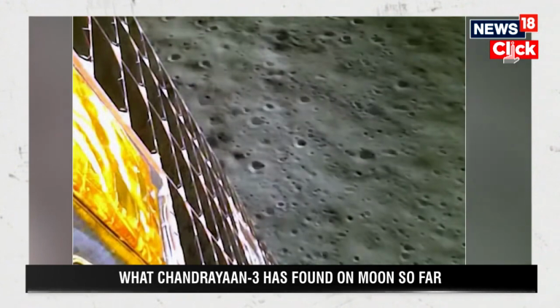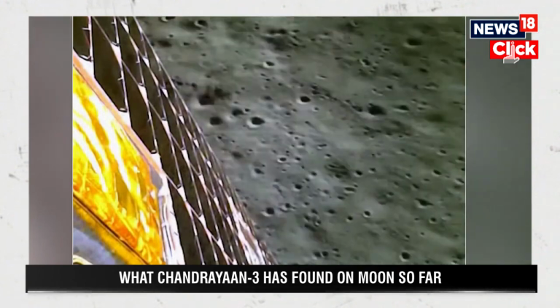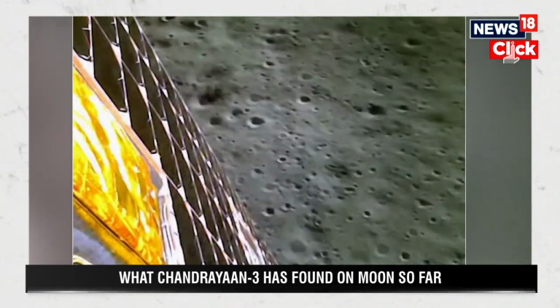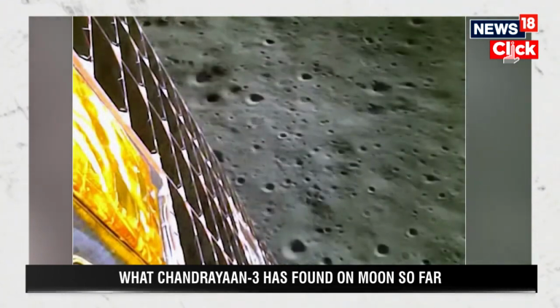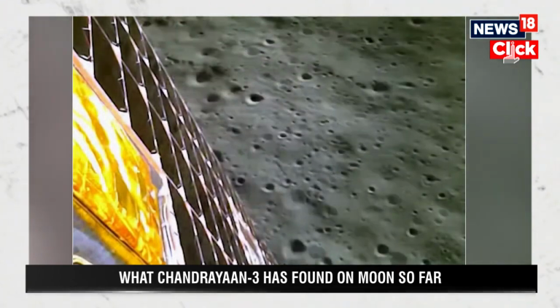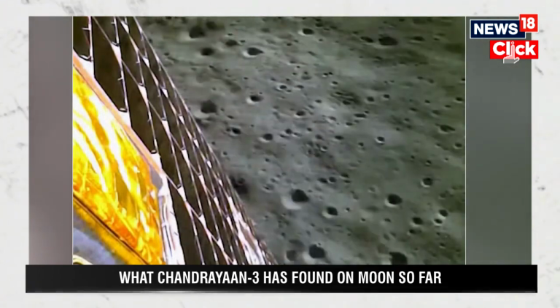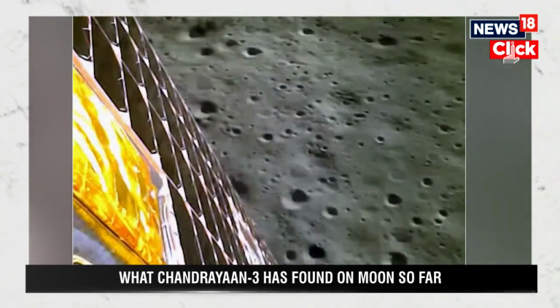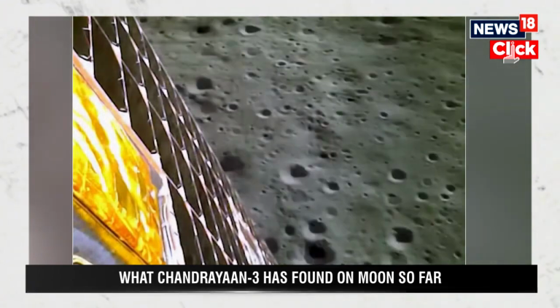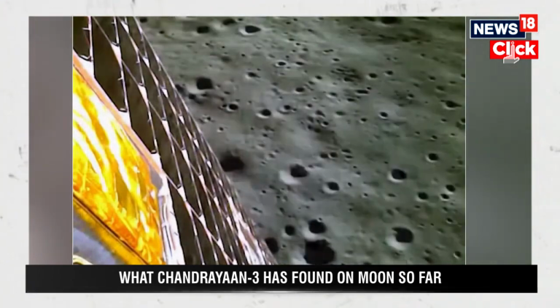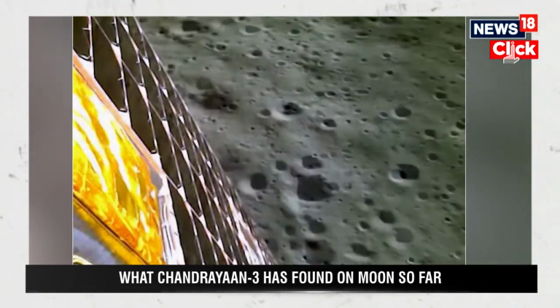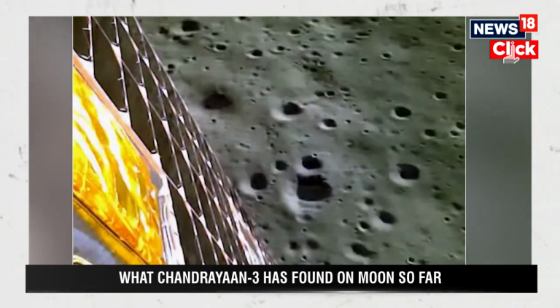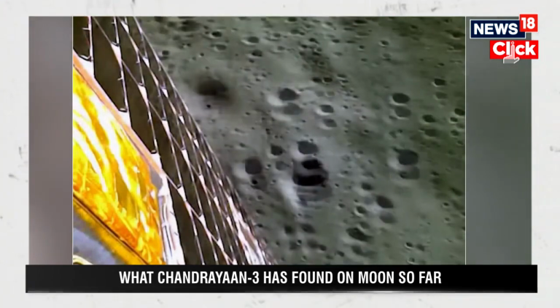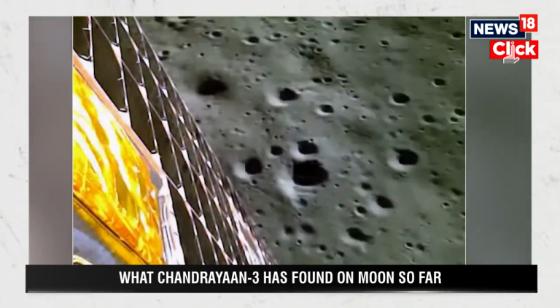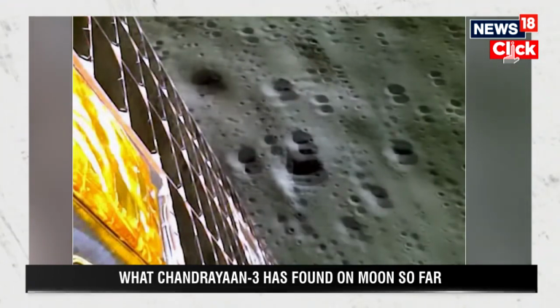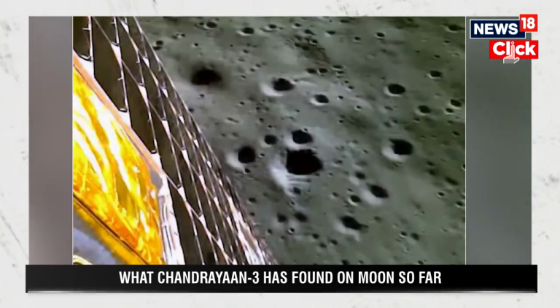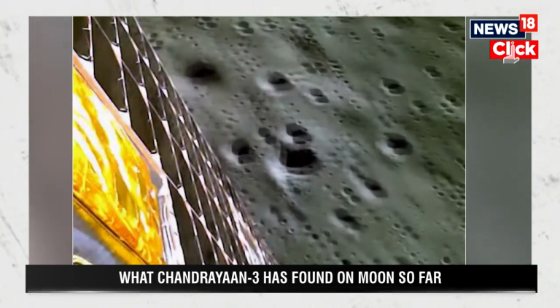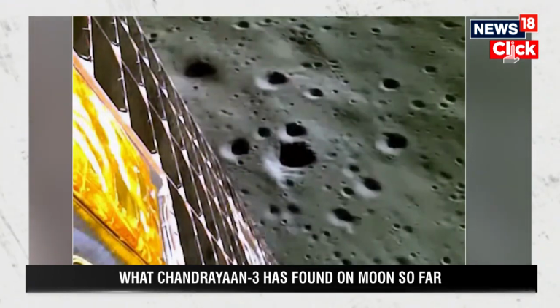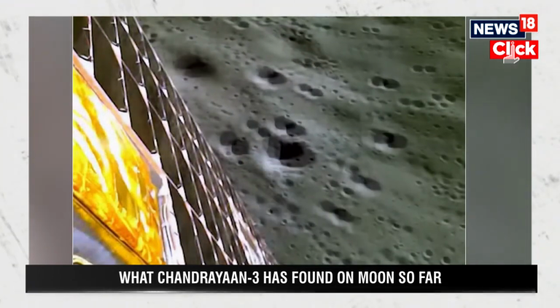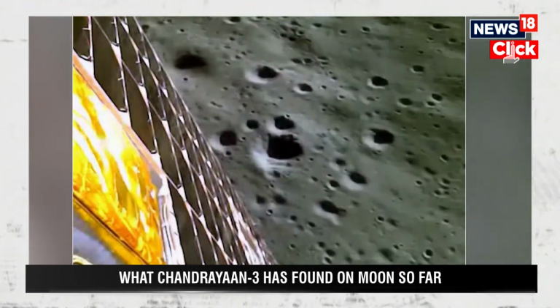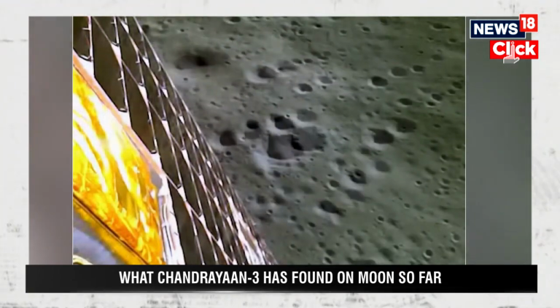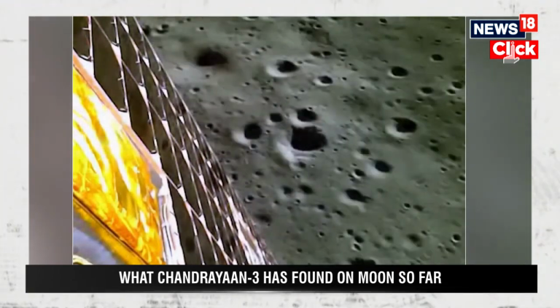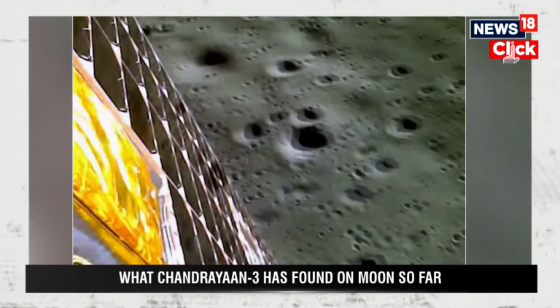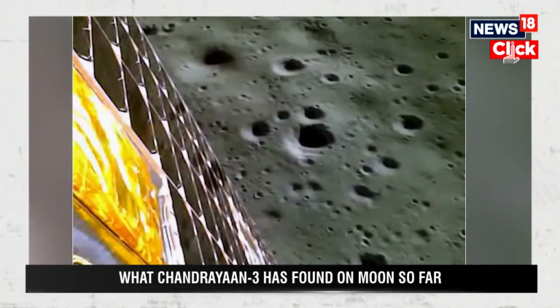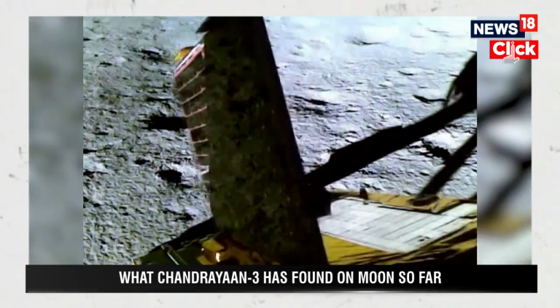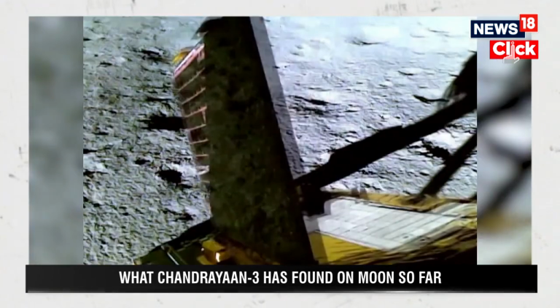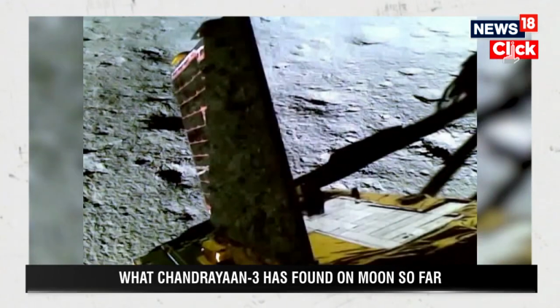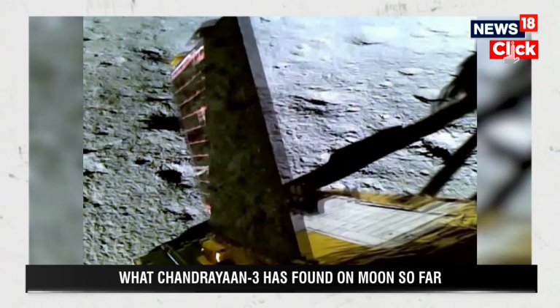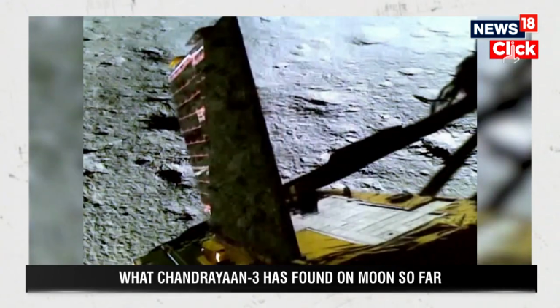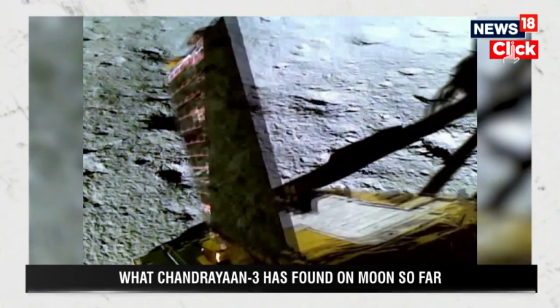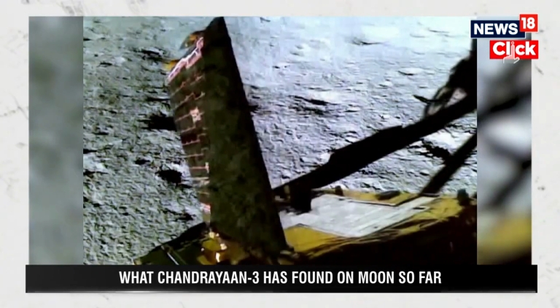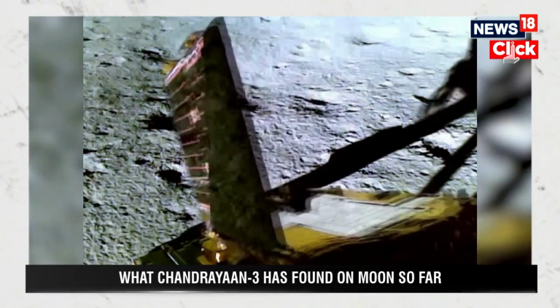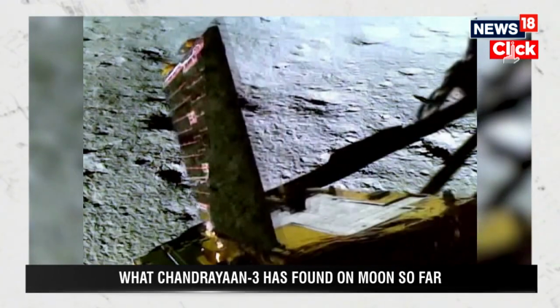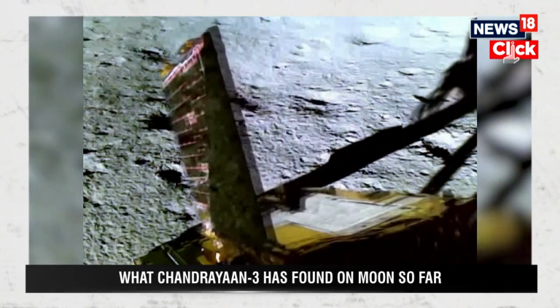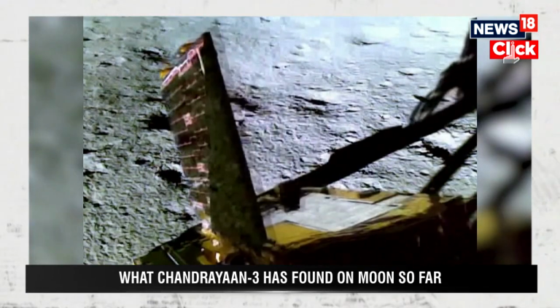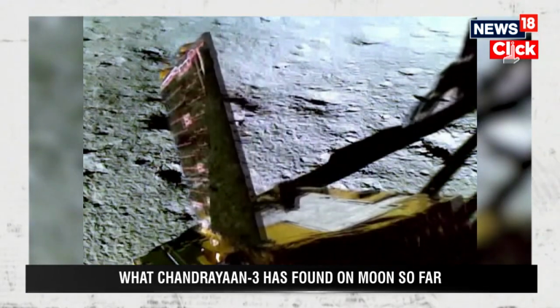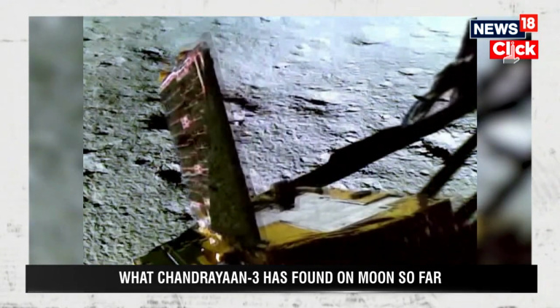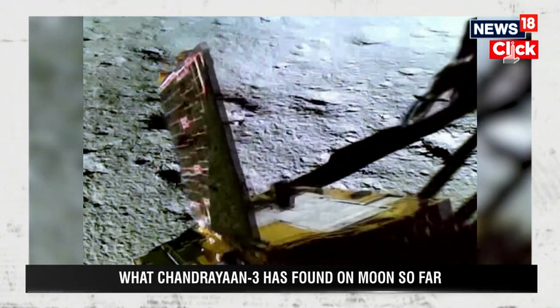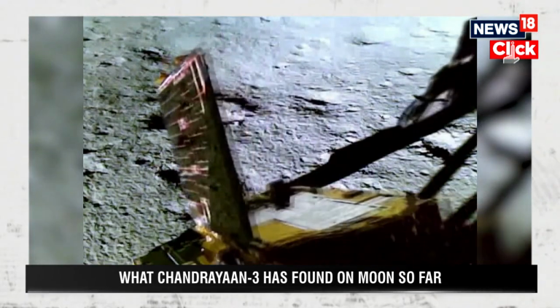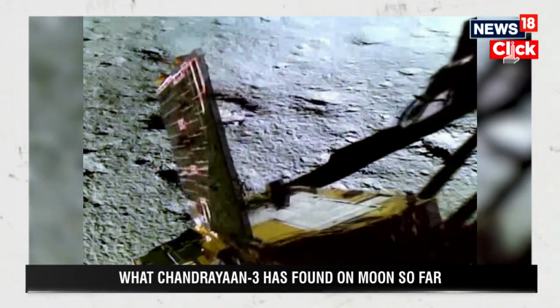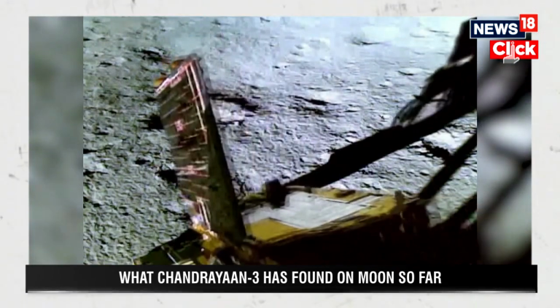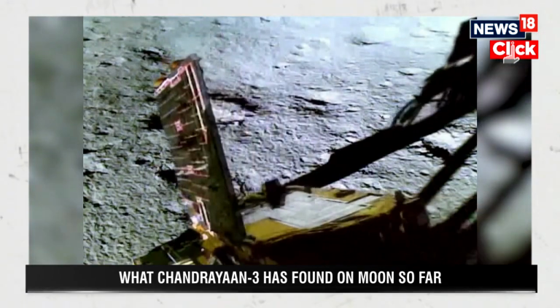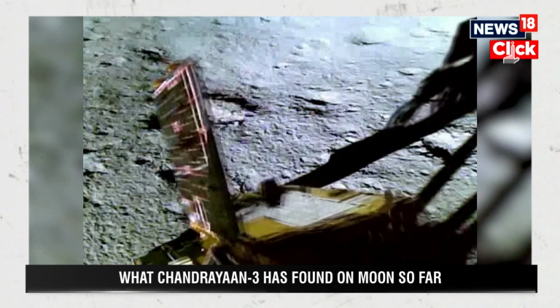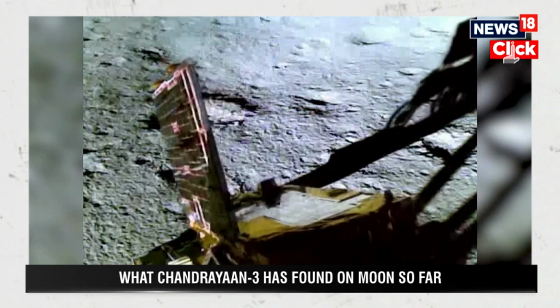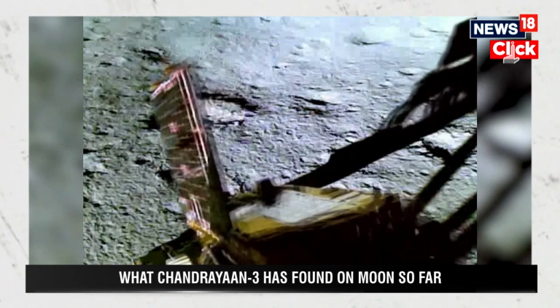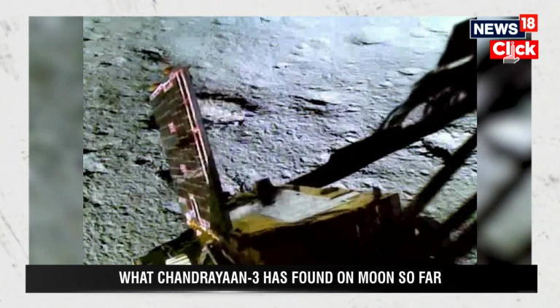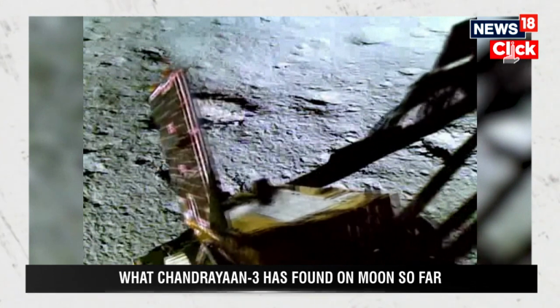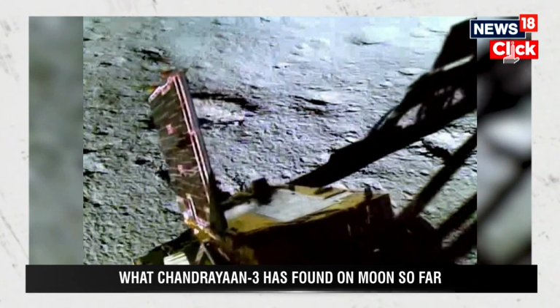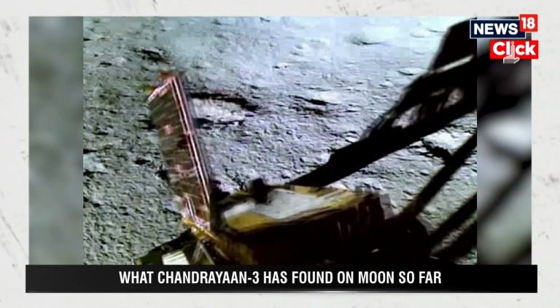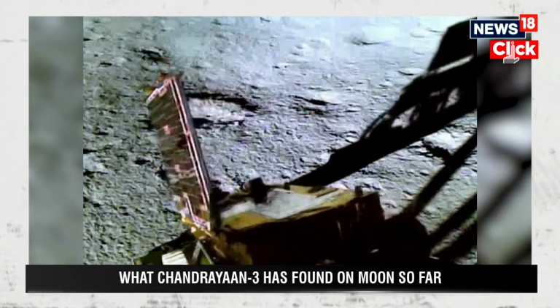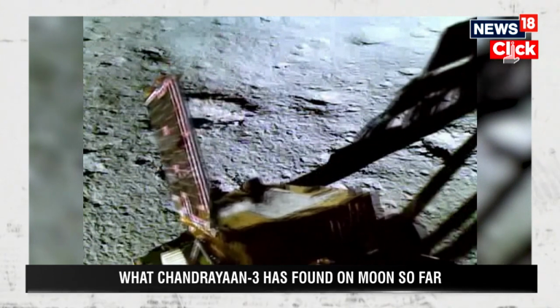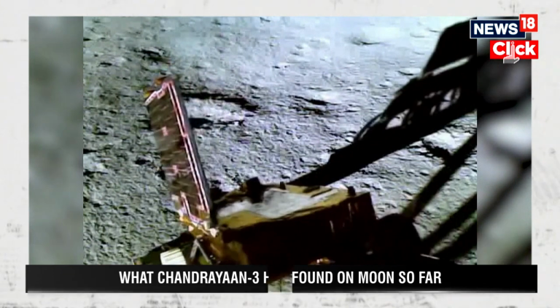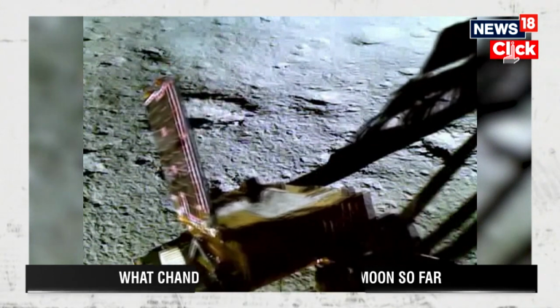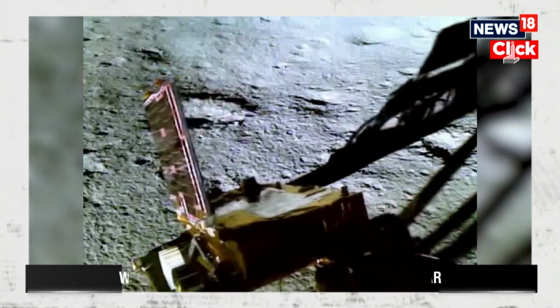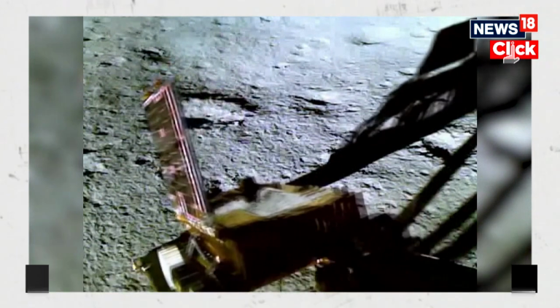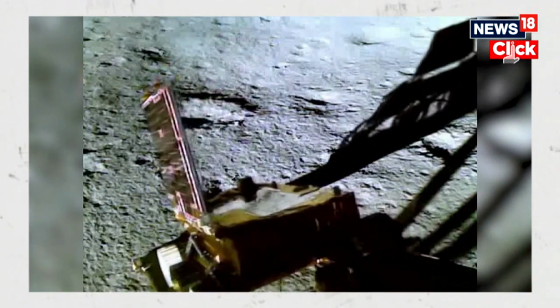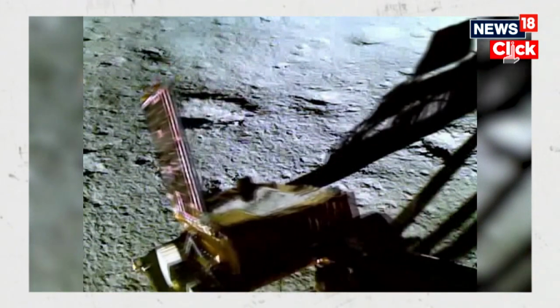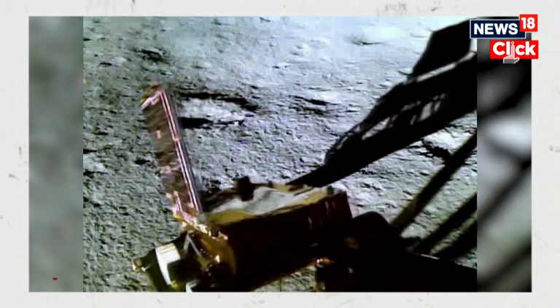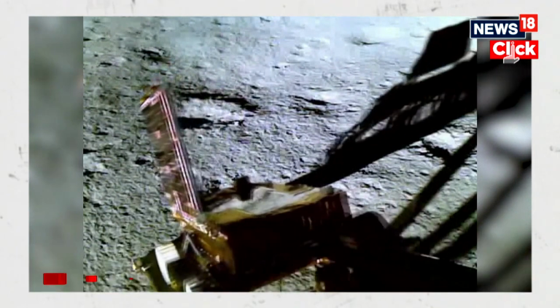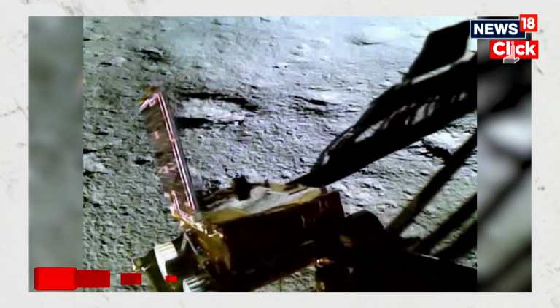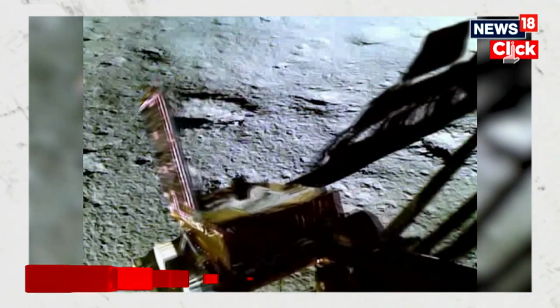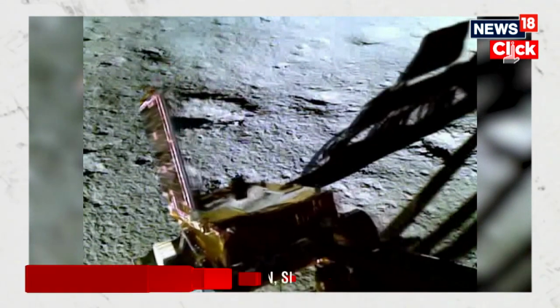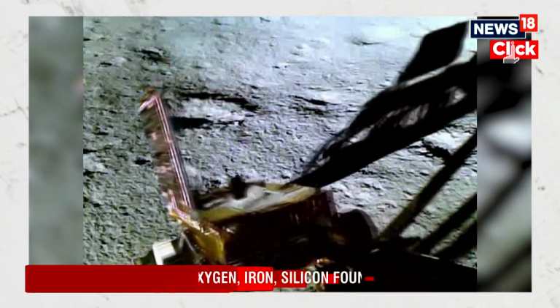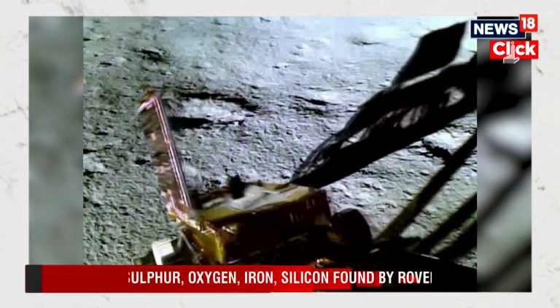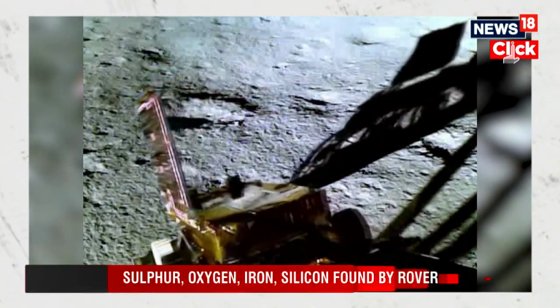One week after Chandrayaan-3 made a historic touchdown on the unexplored lunar South Pole, the Pragyan rover is busy at work.